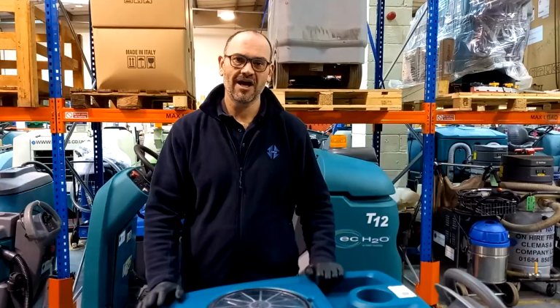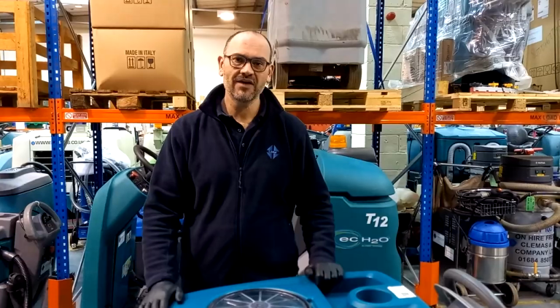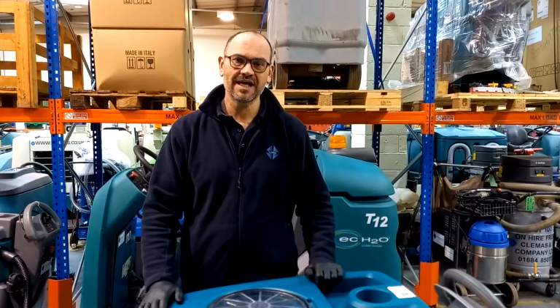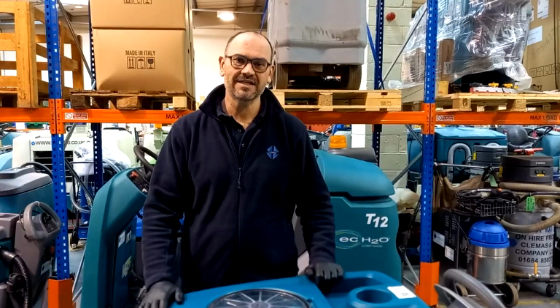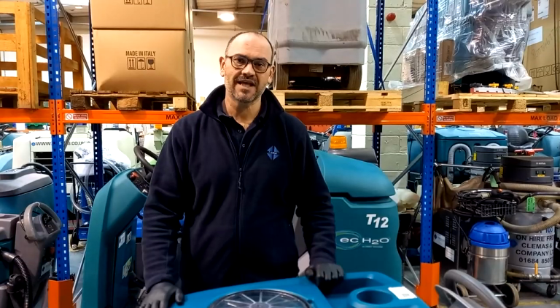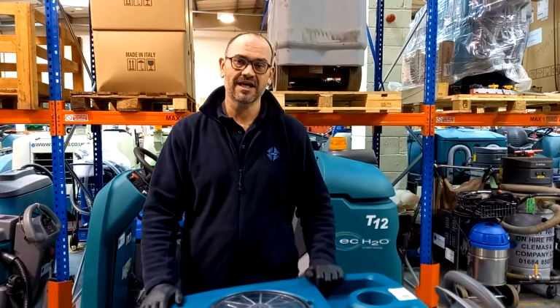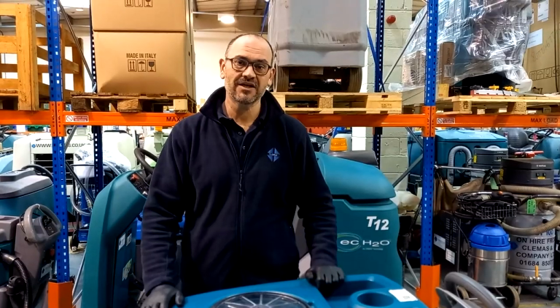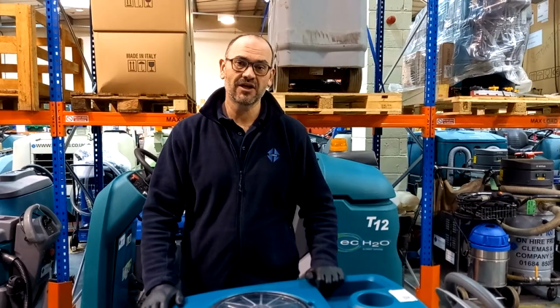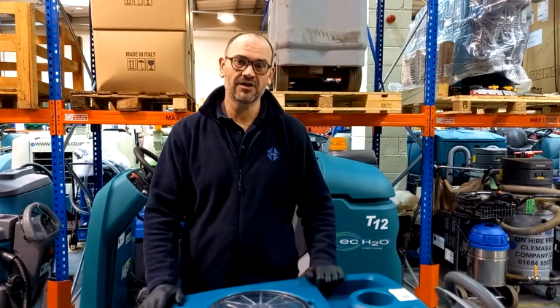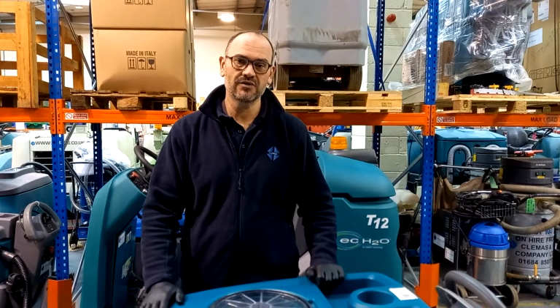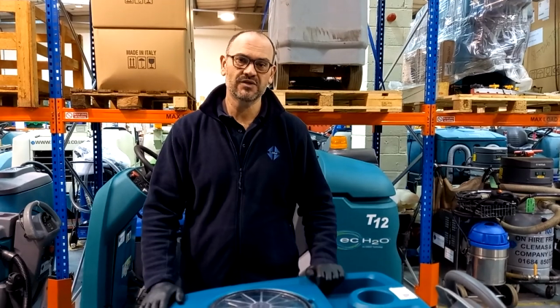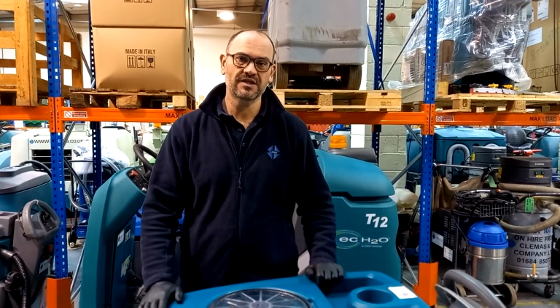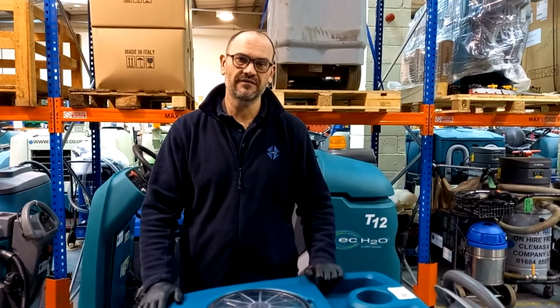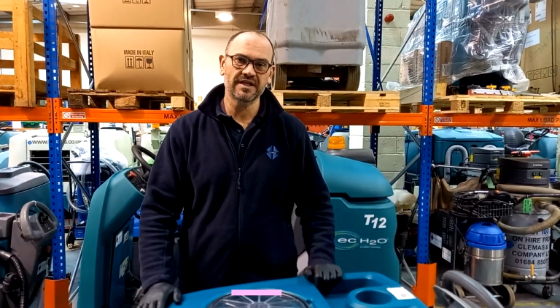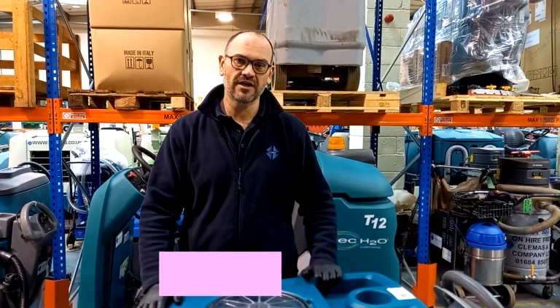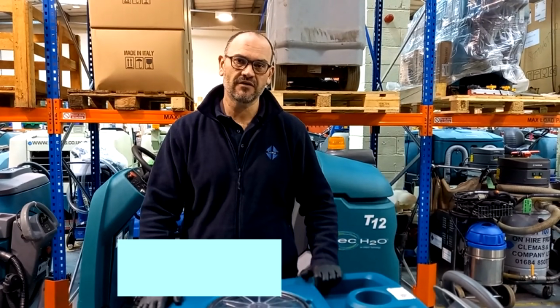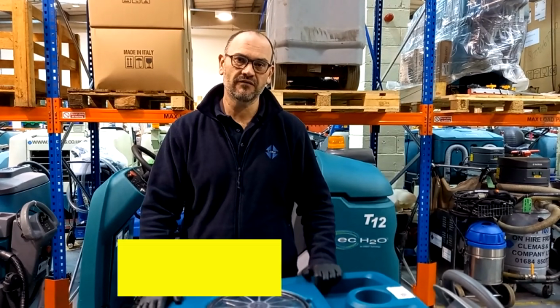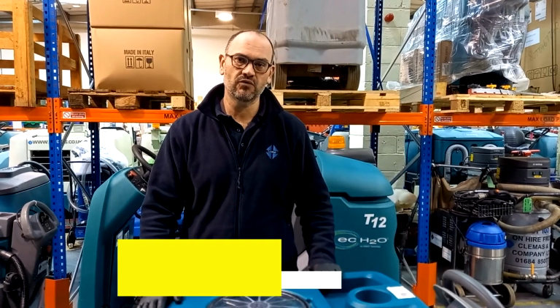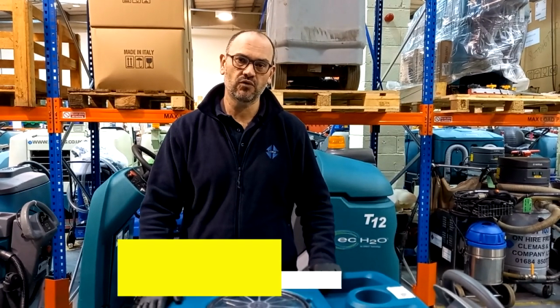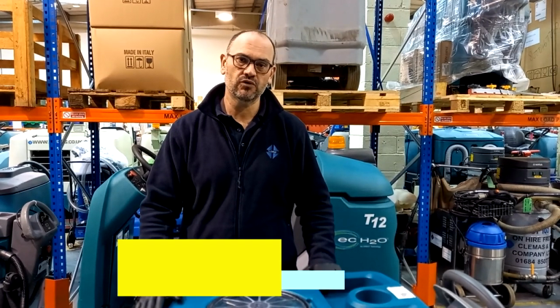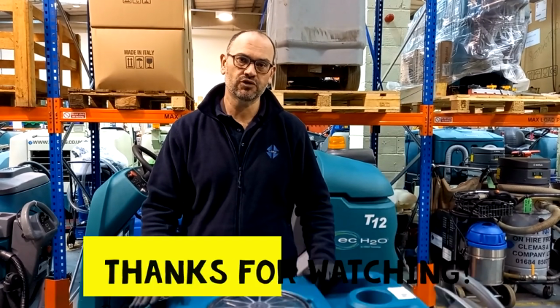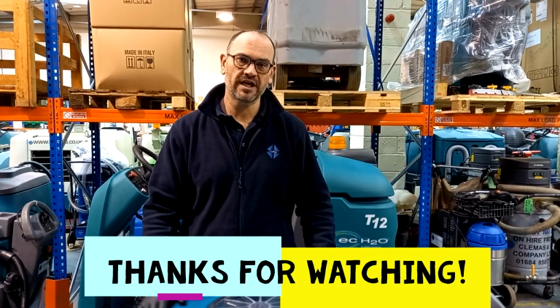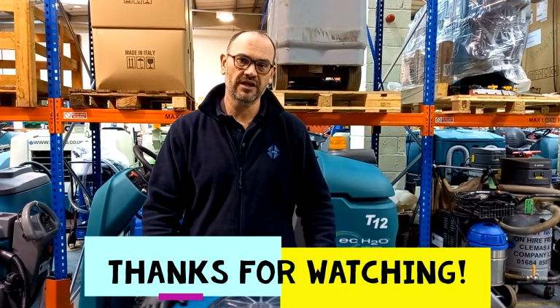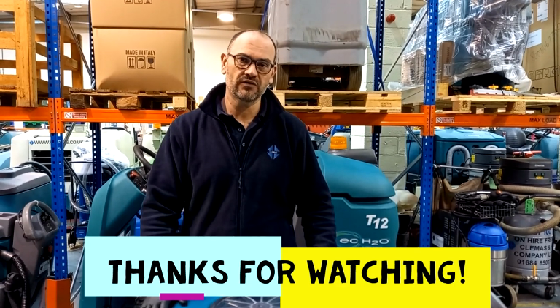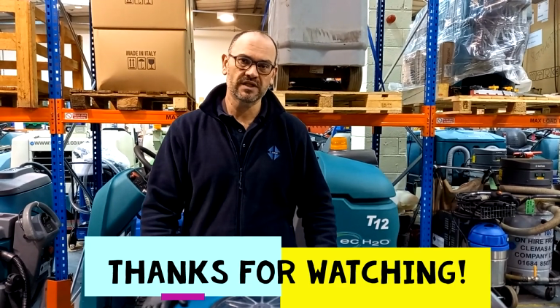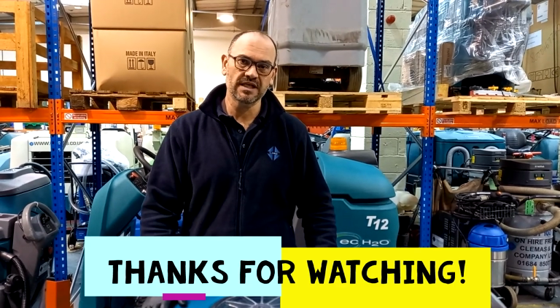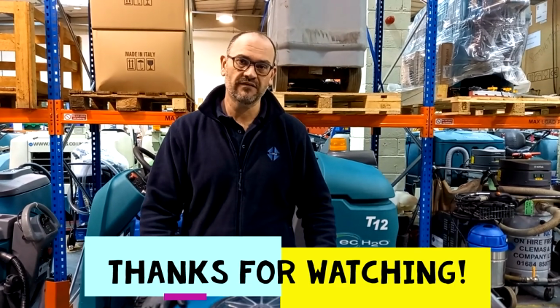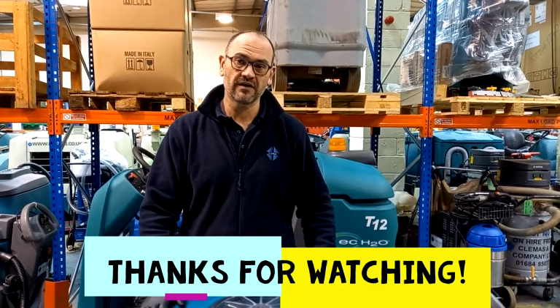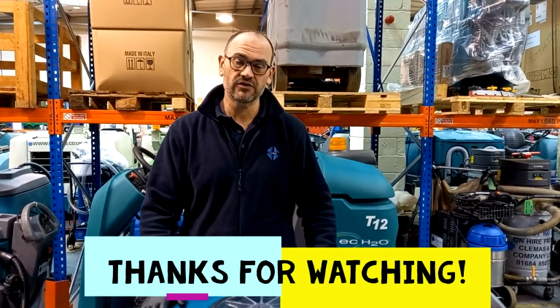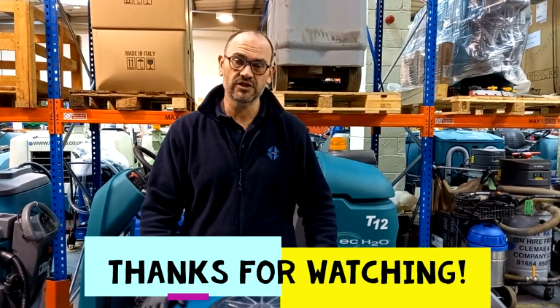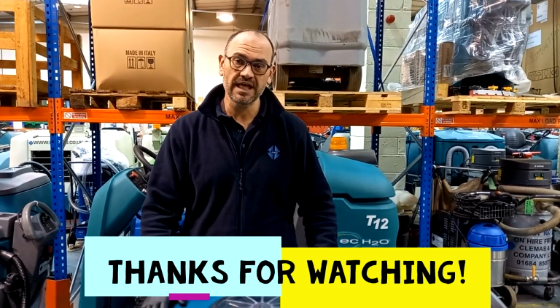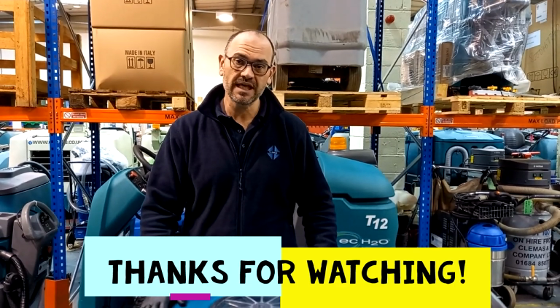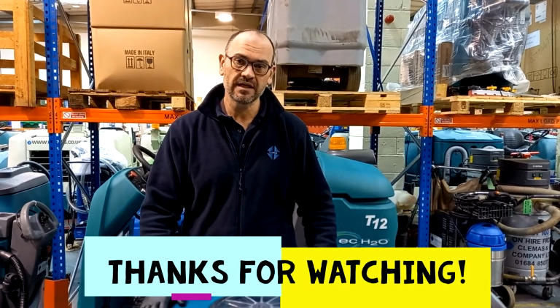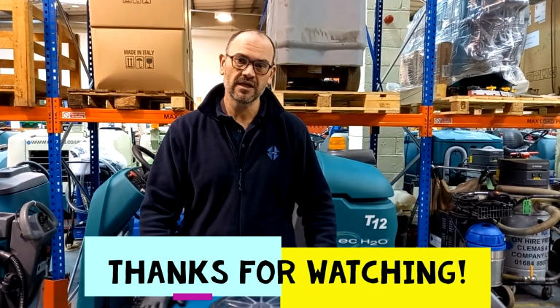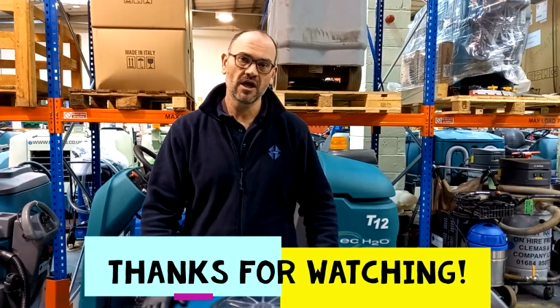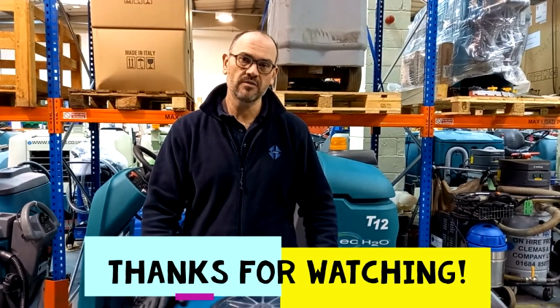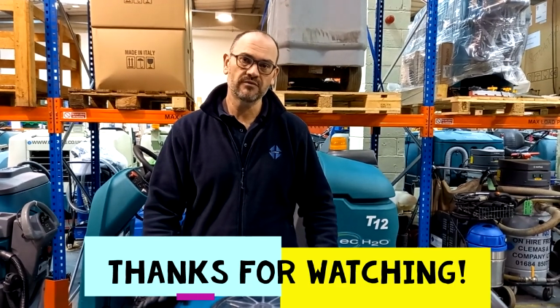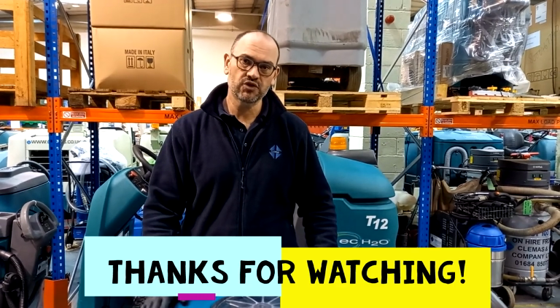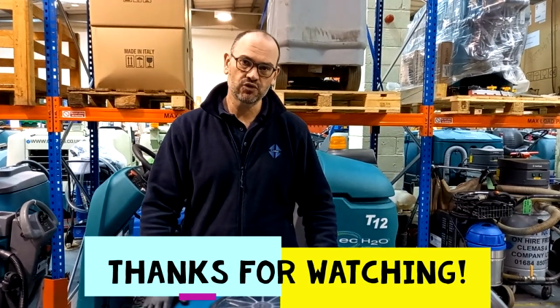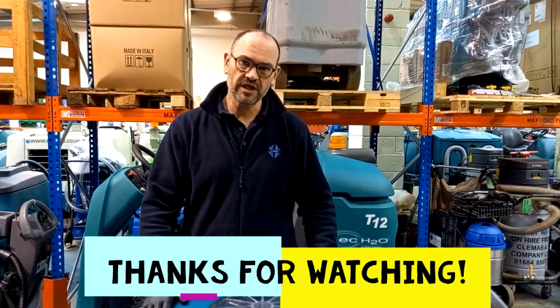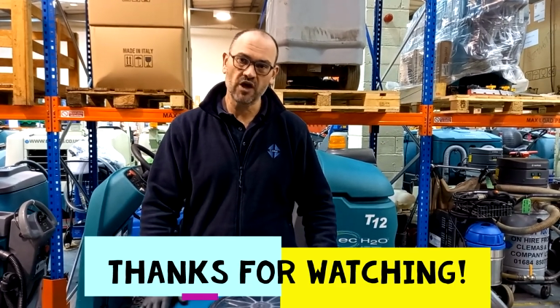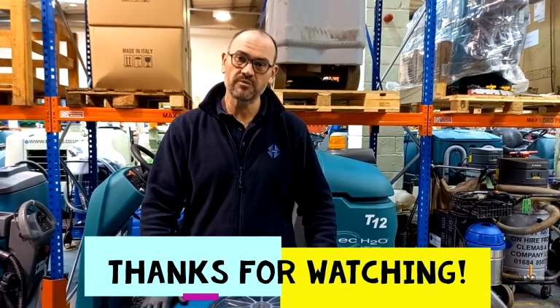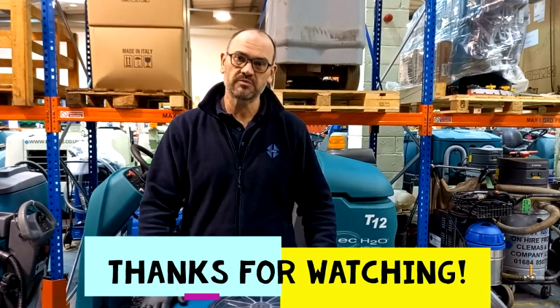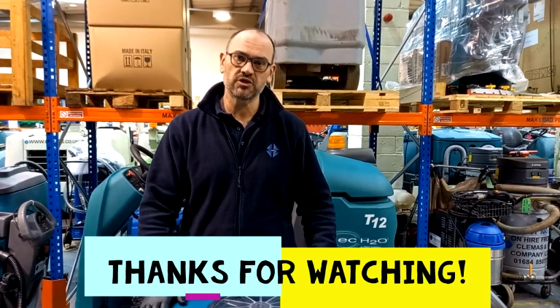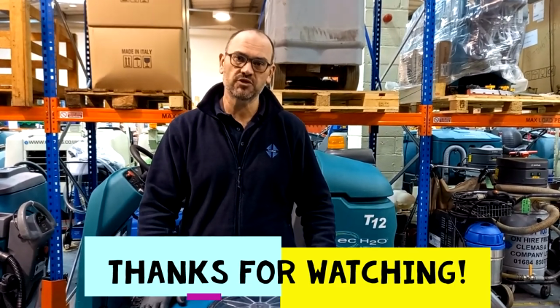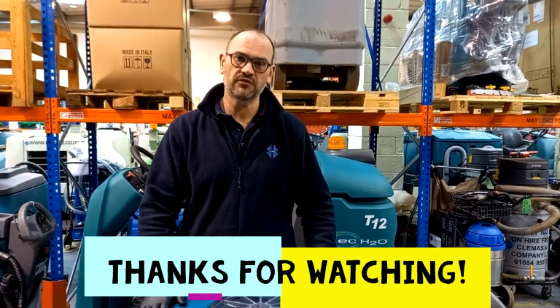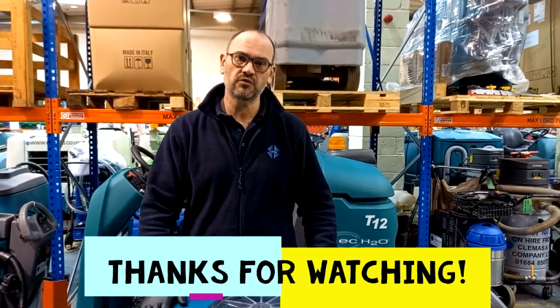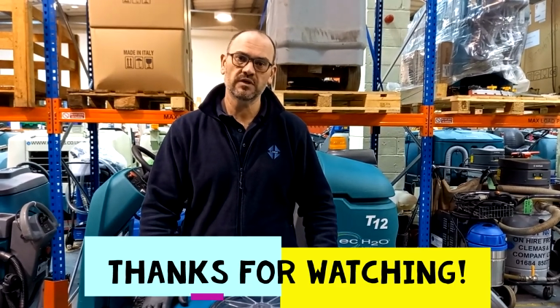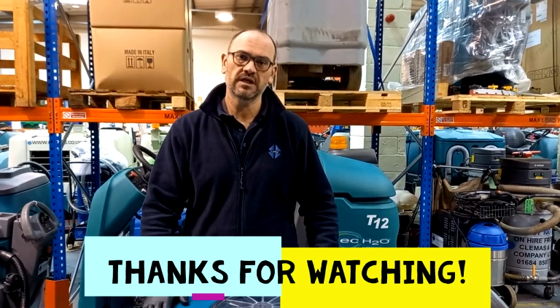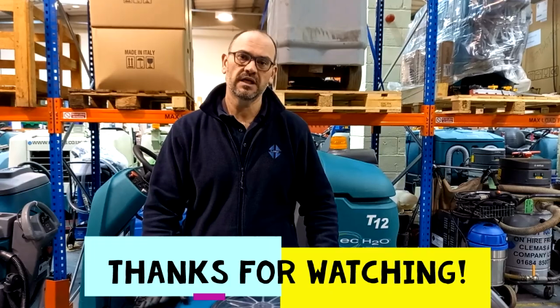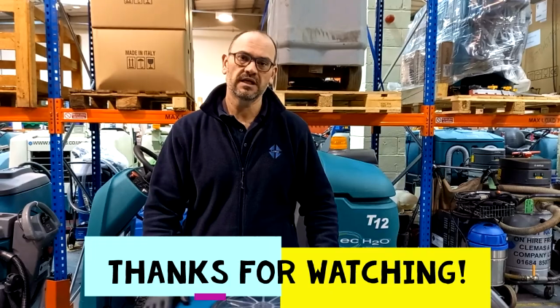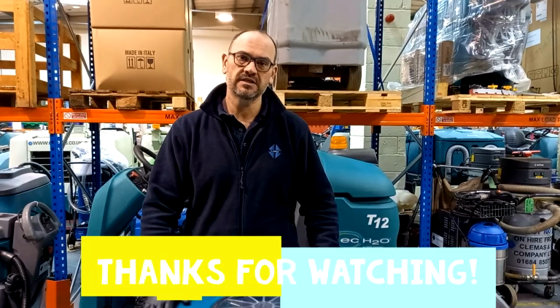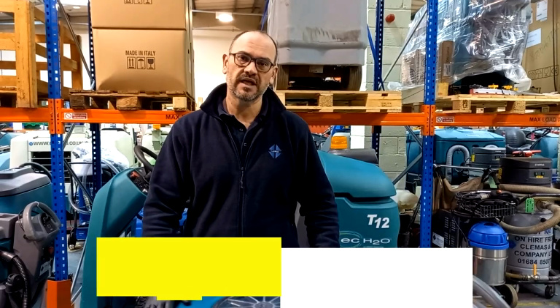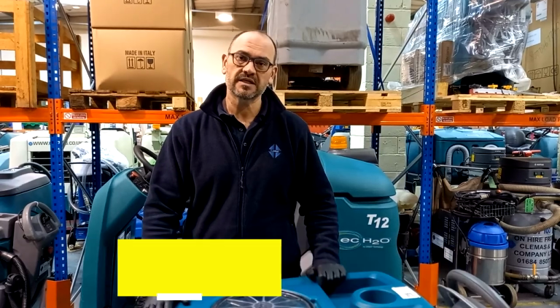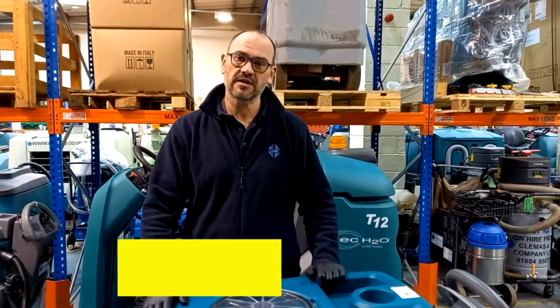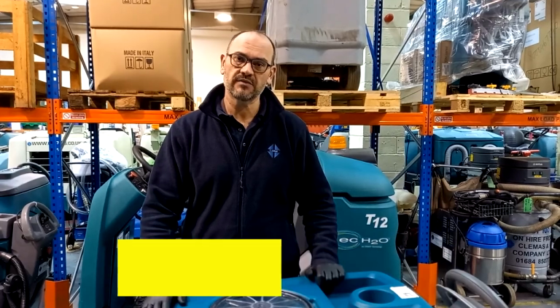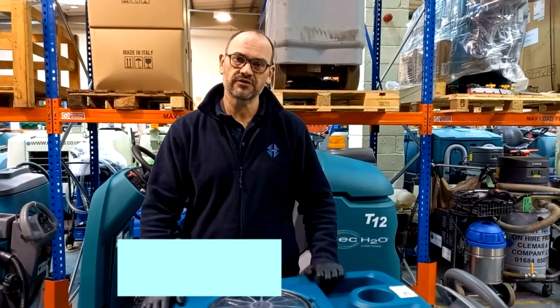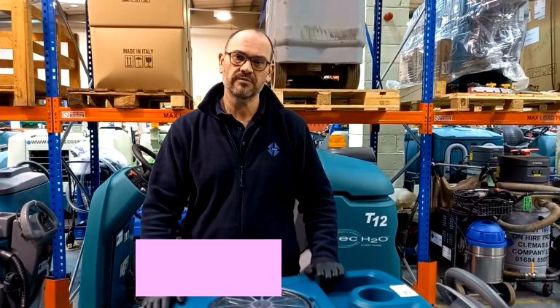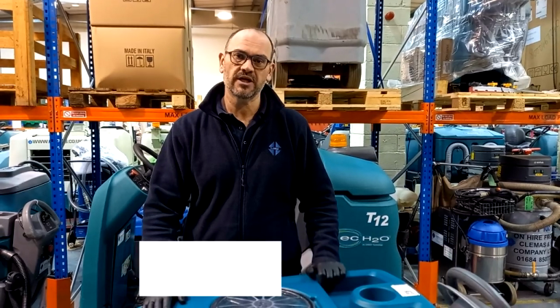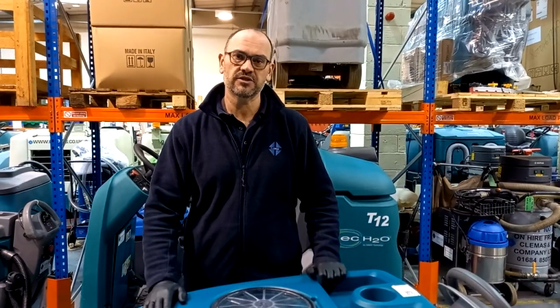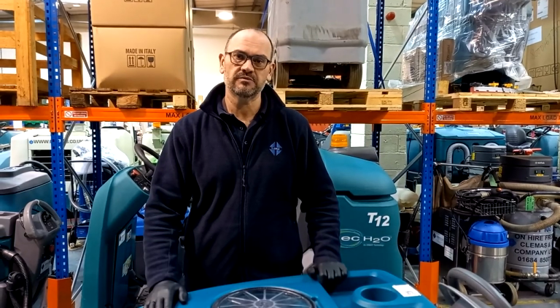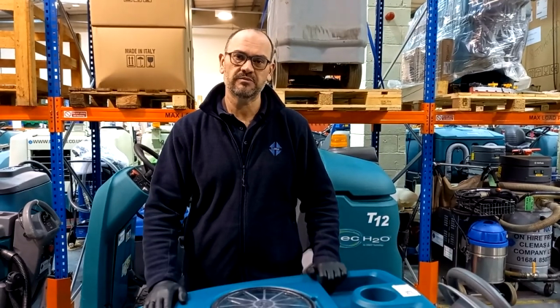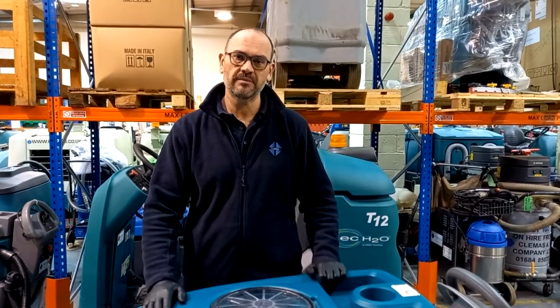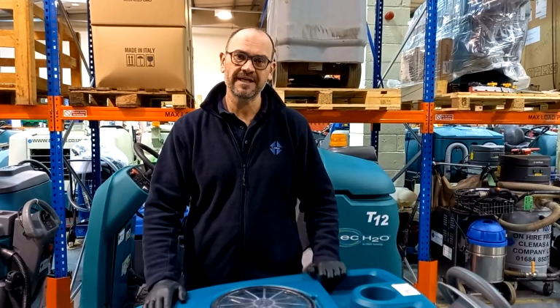So that concludes the training video for the T500E. Hope you've enjoyed it and hope it's been useful. Until next time, thanks very much, bye bye!